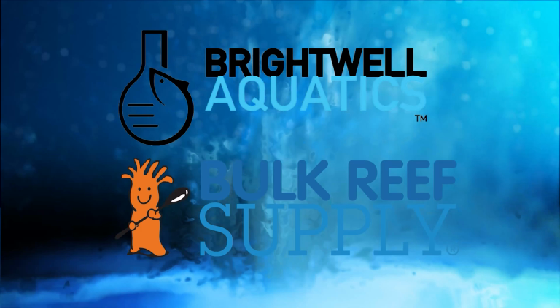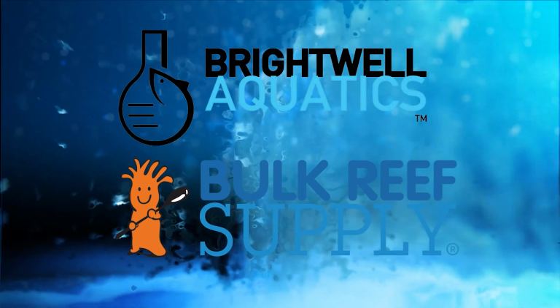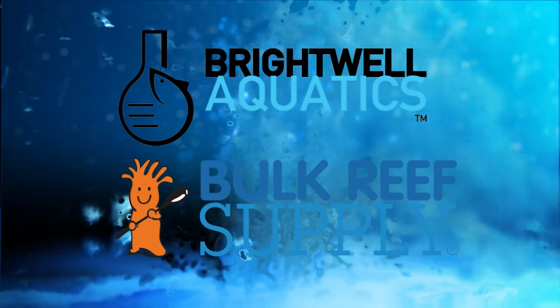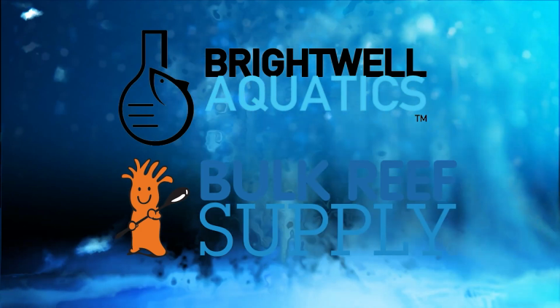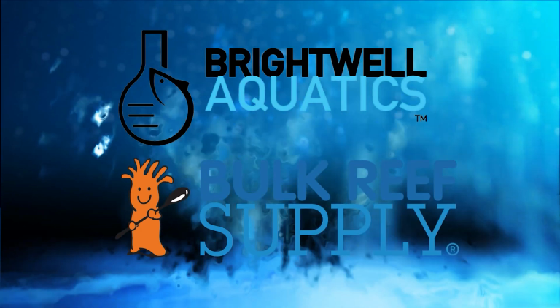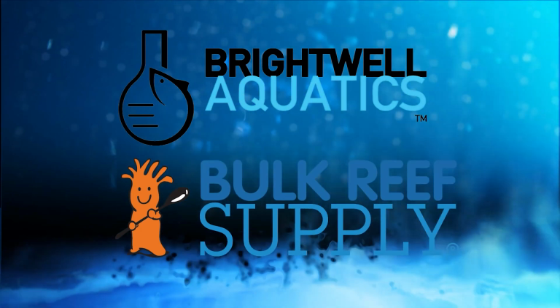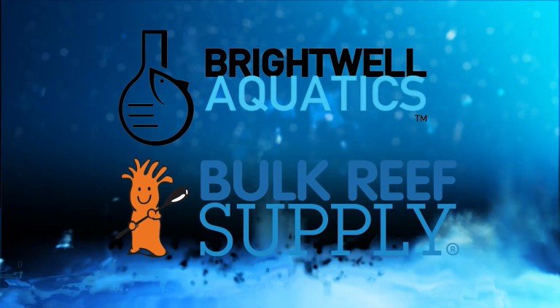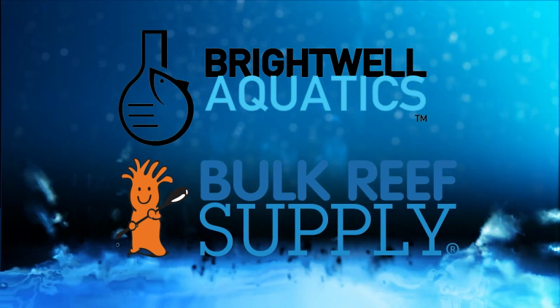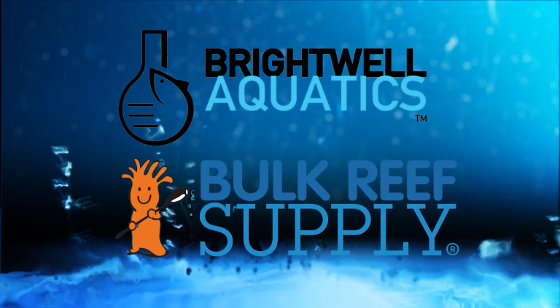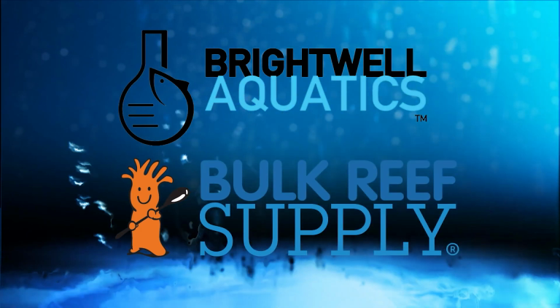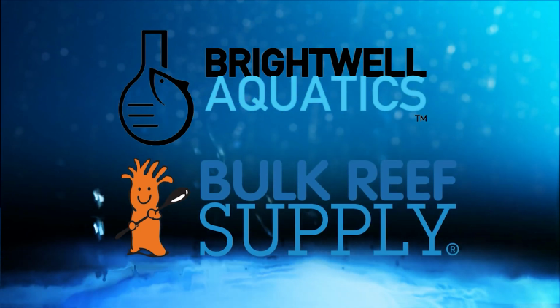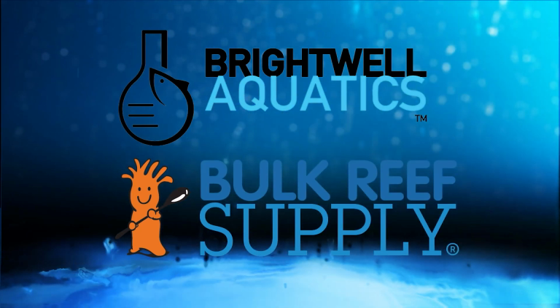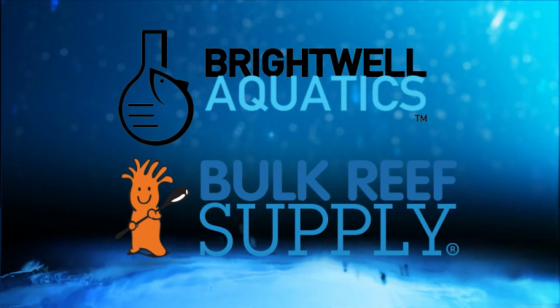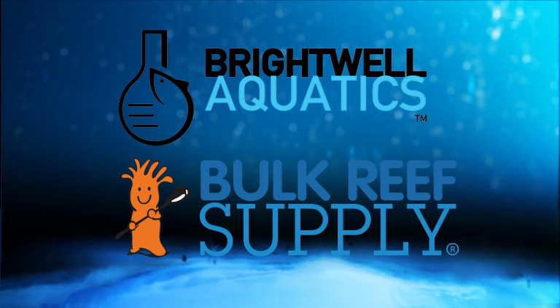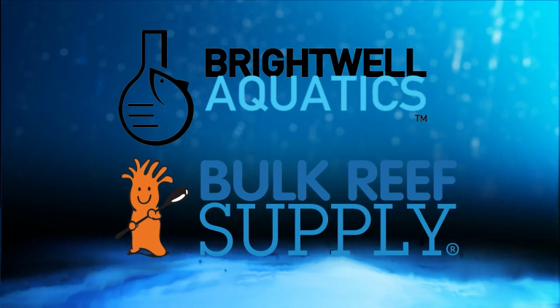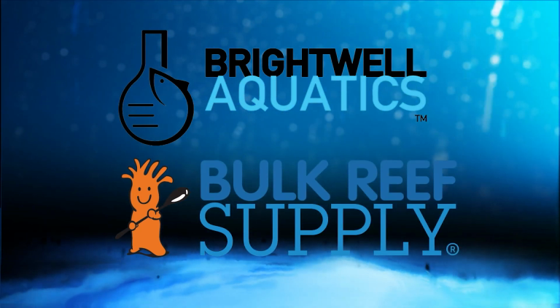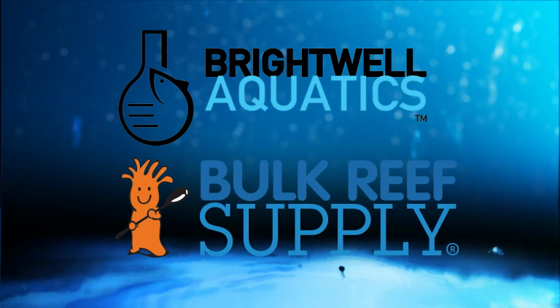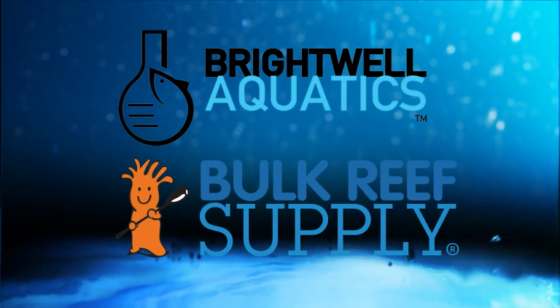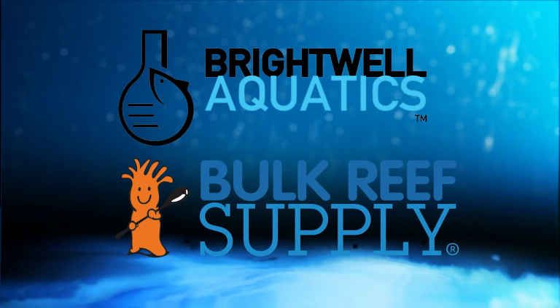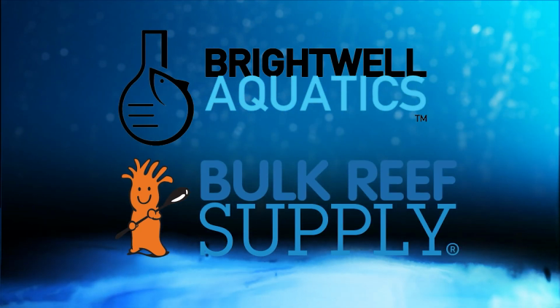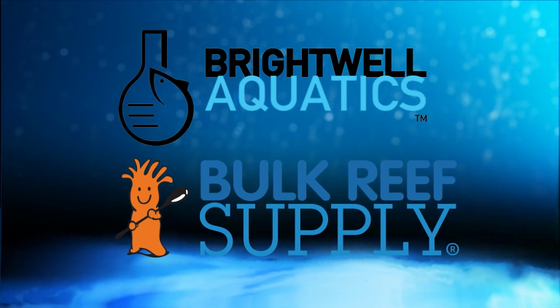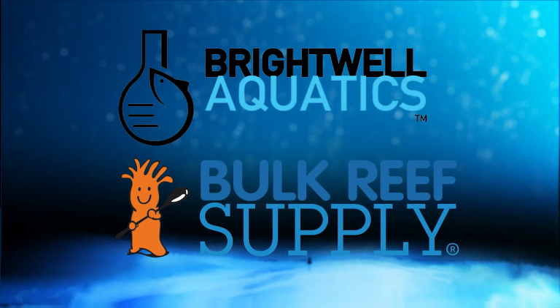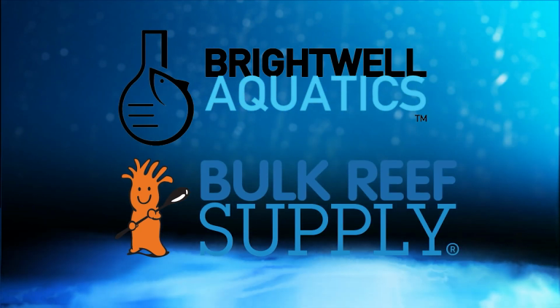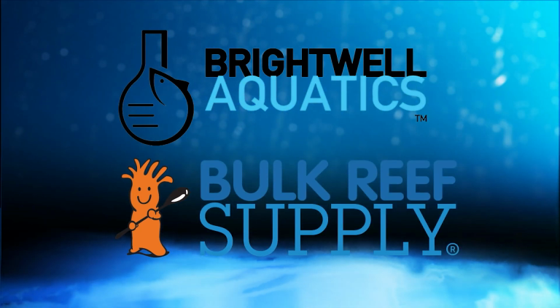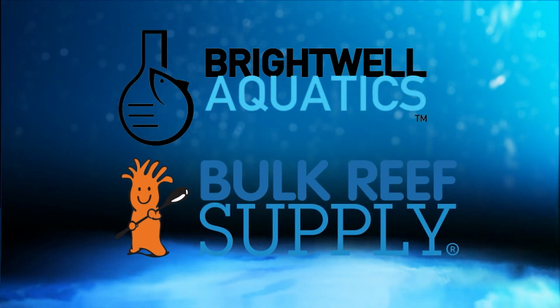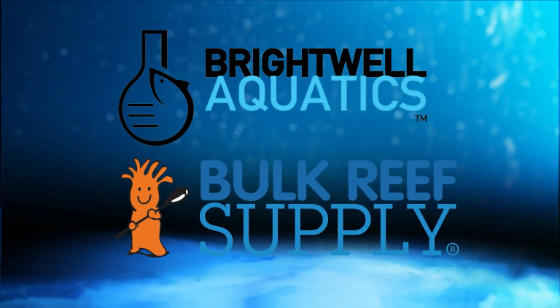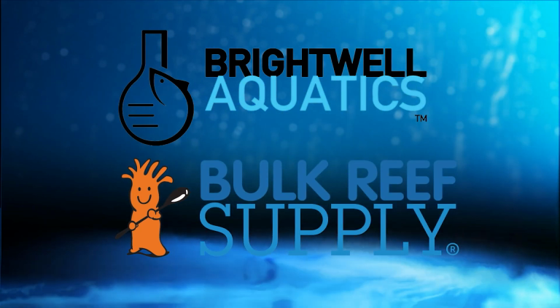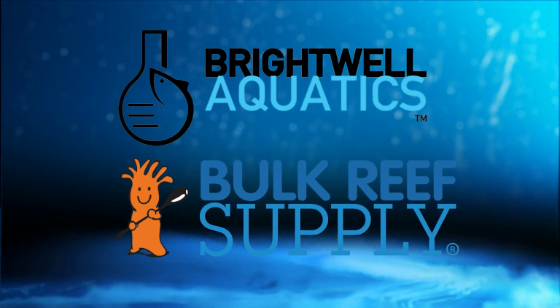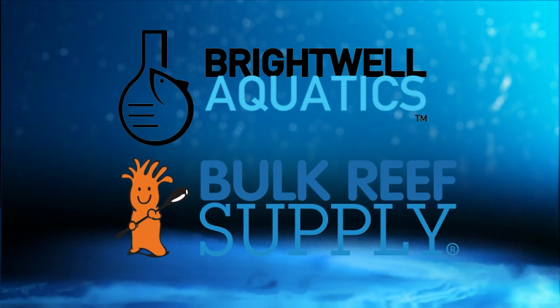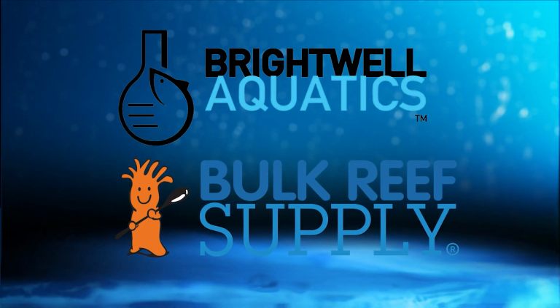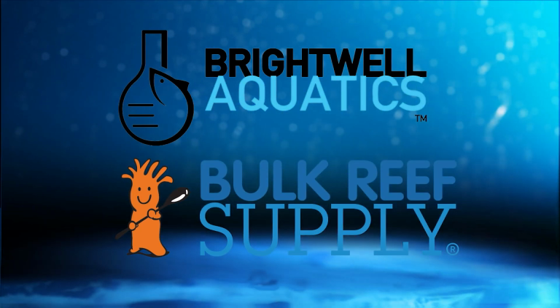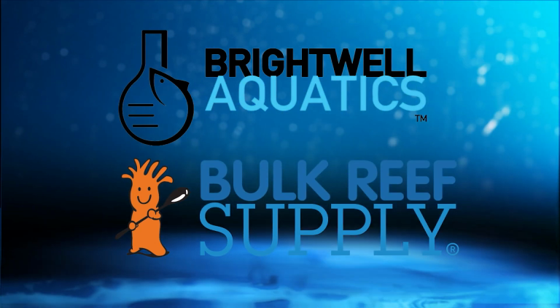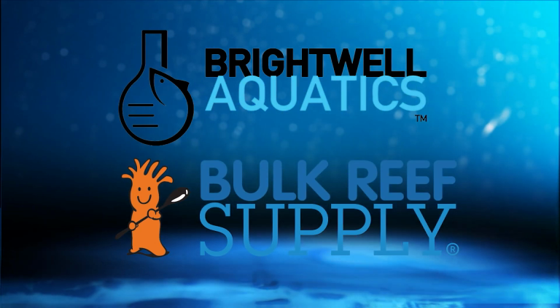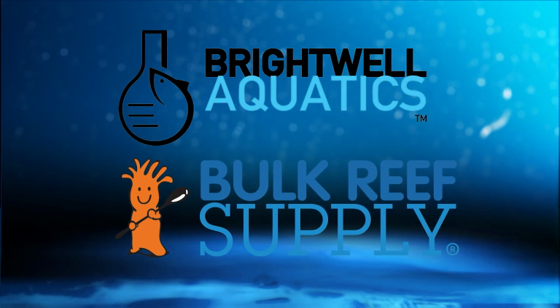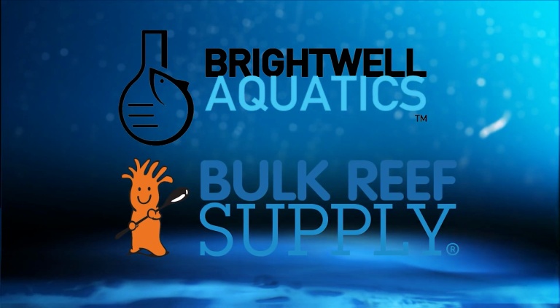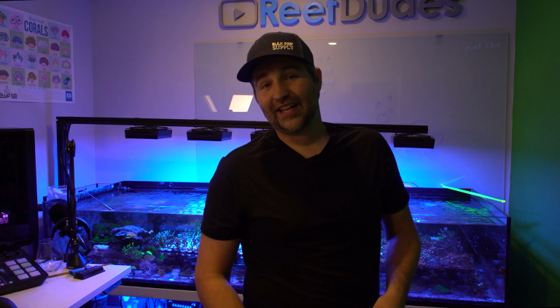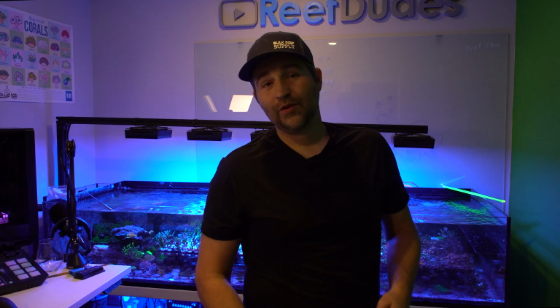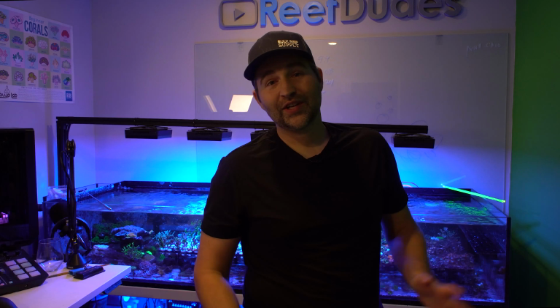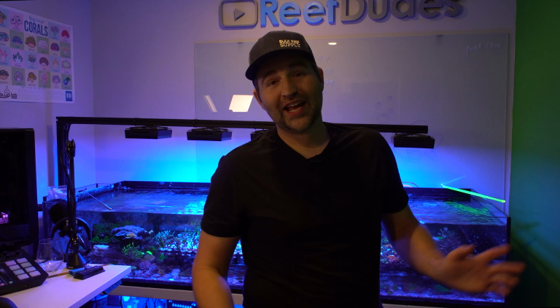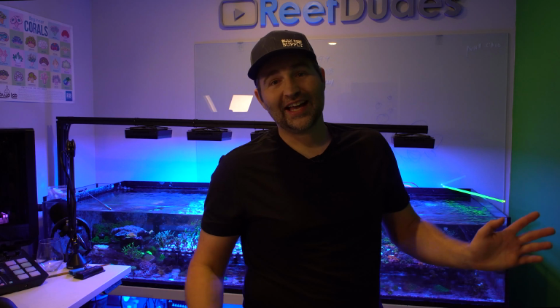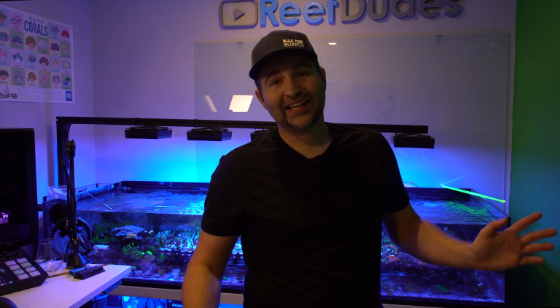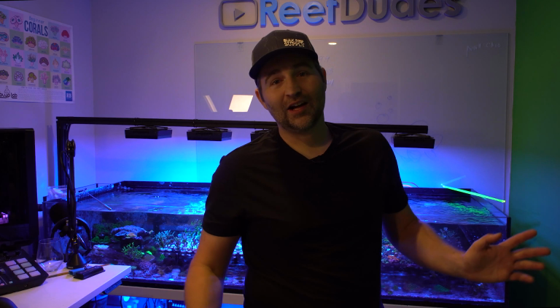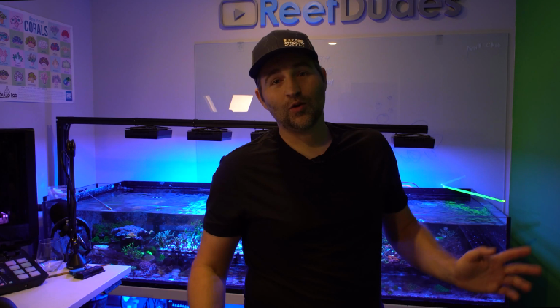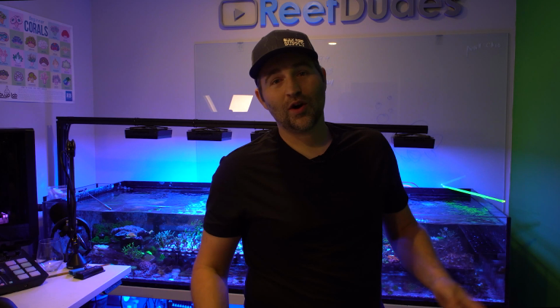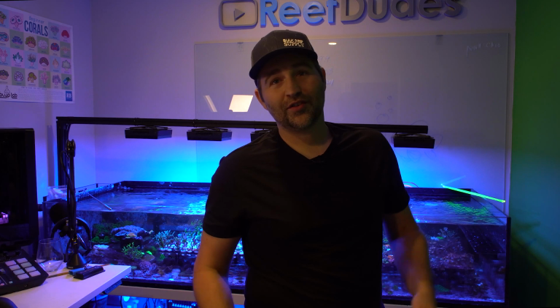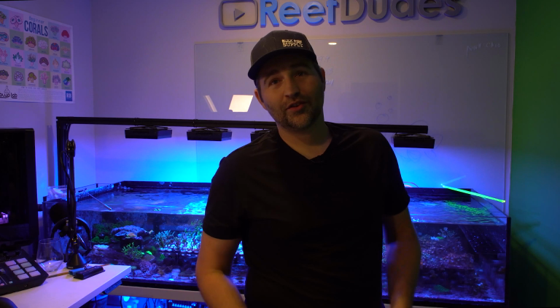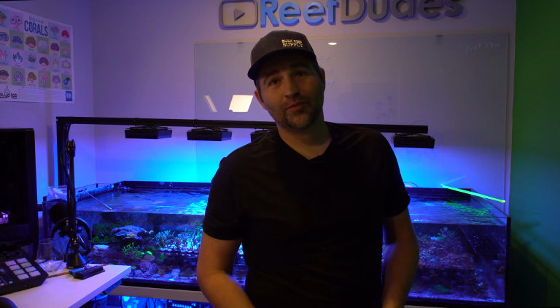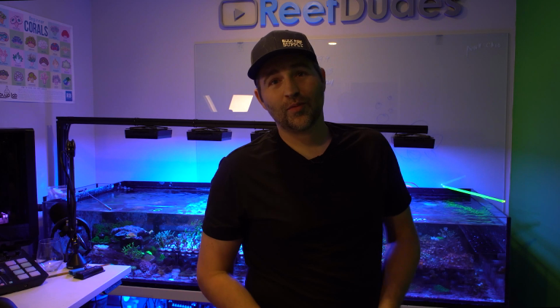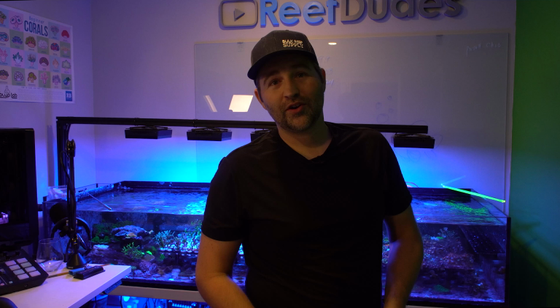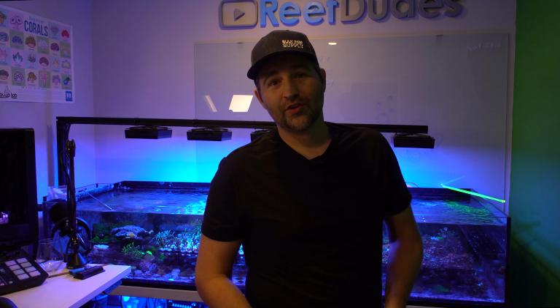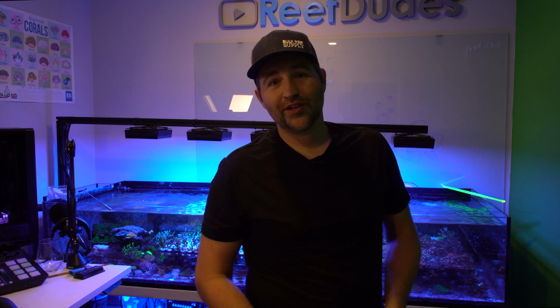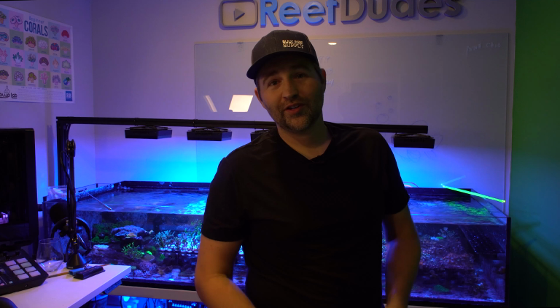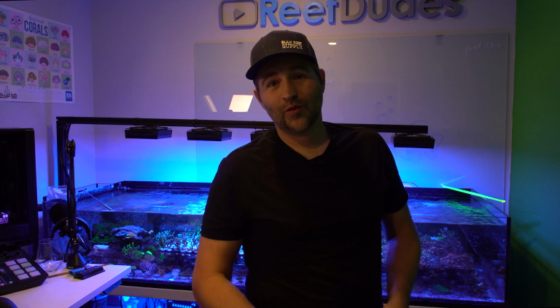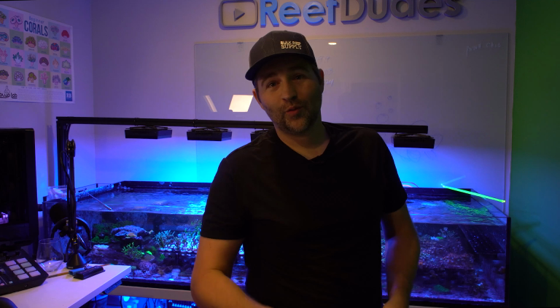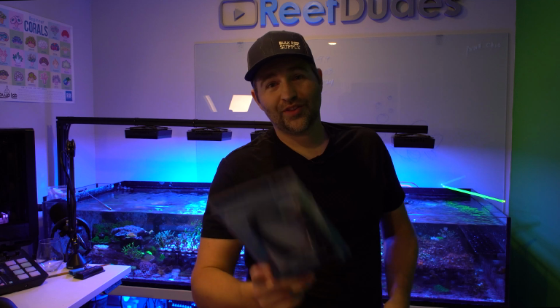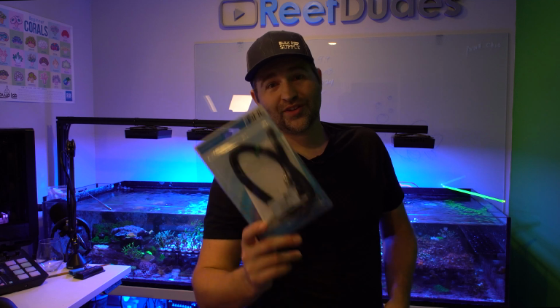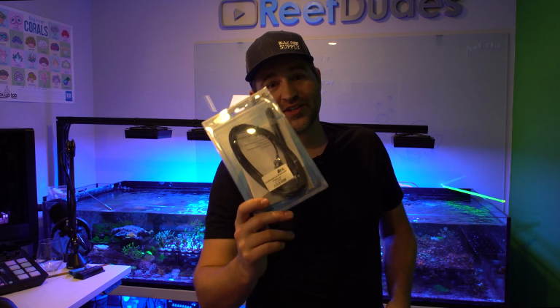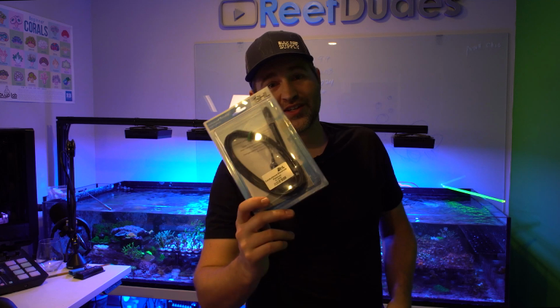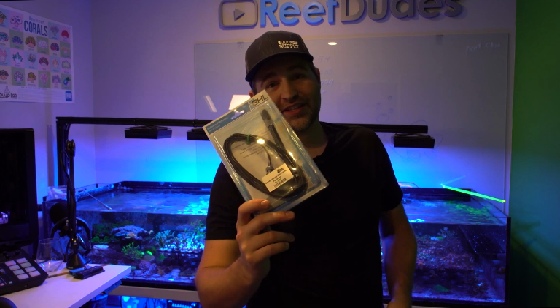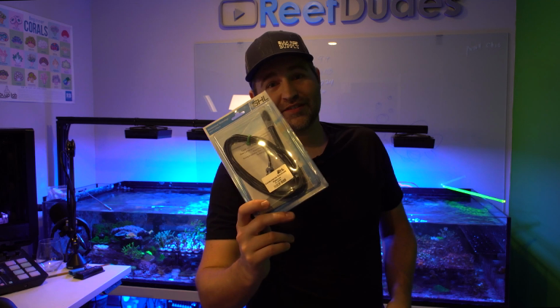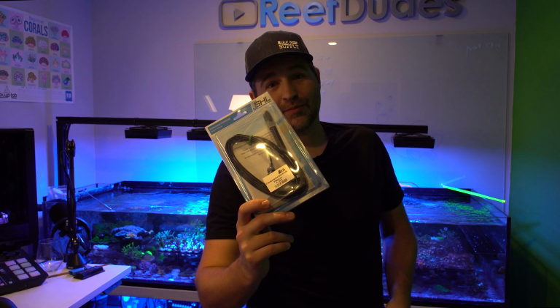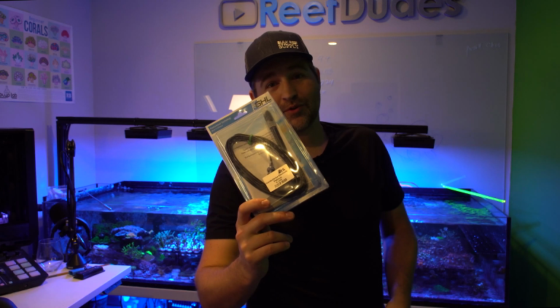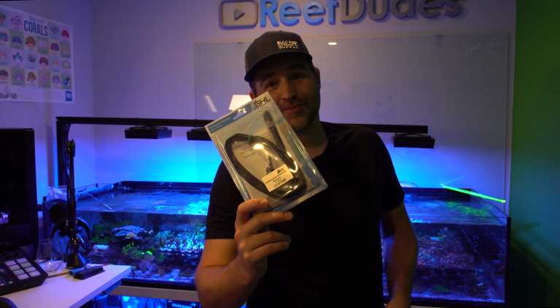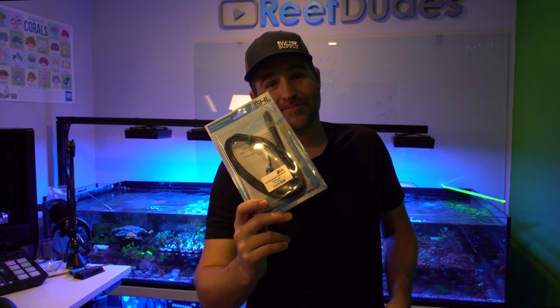Reefdeeds is sponsored by Brightwell Aquatics and Bulk Reef Supply. Today we're going to add Kalkwasser monitoring with a conductivity probe.